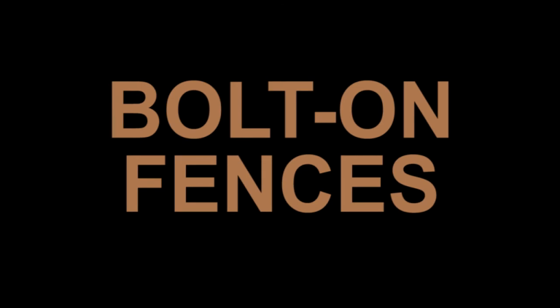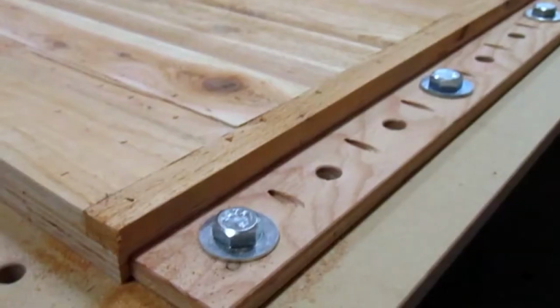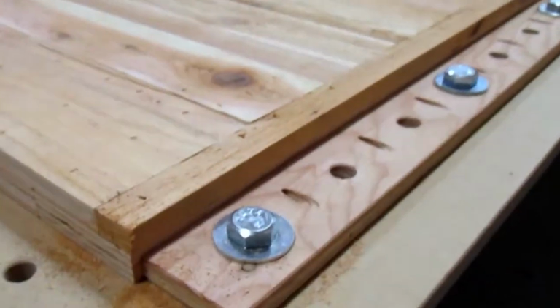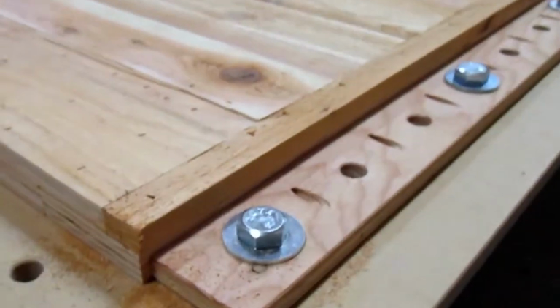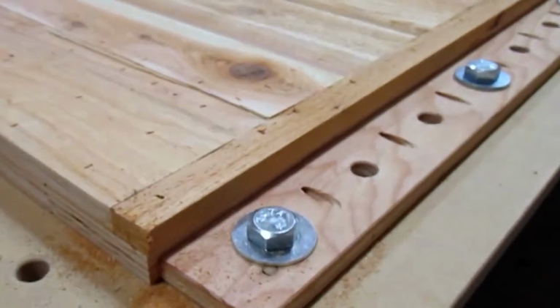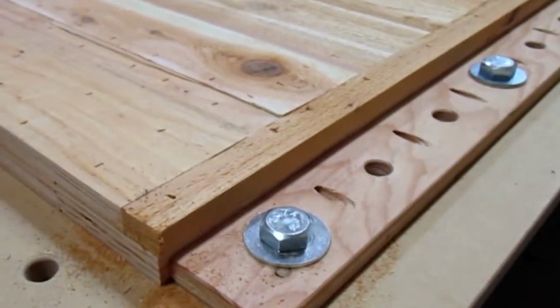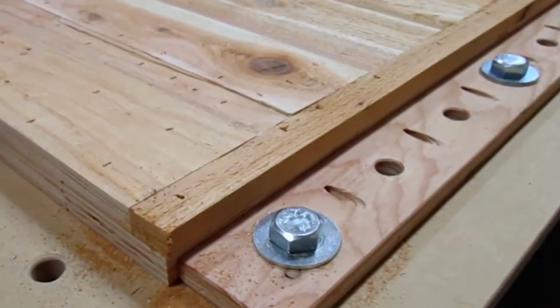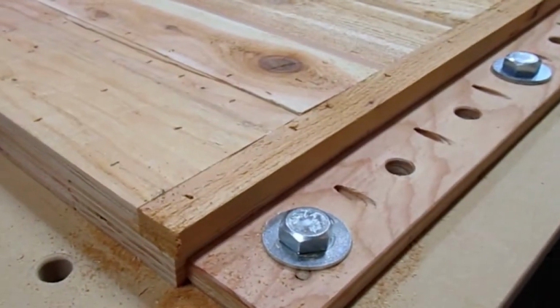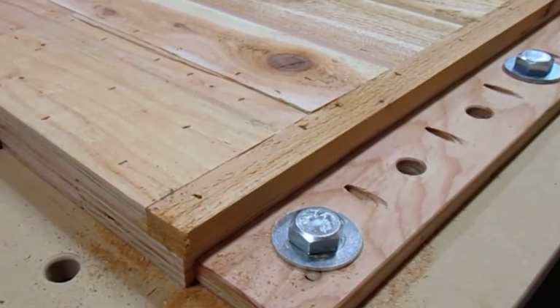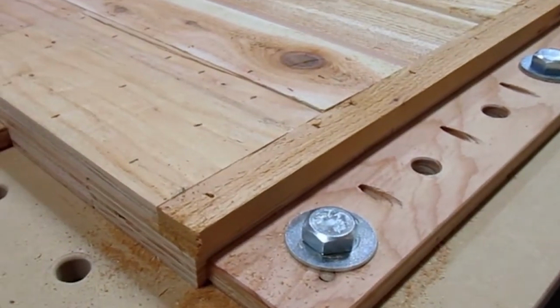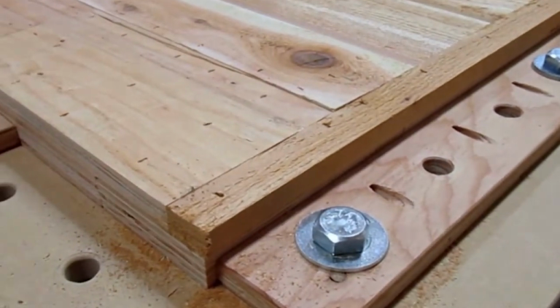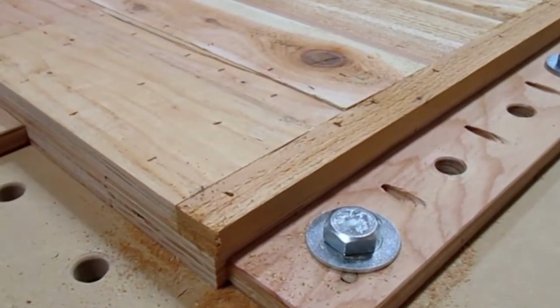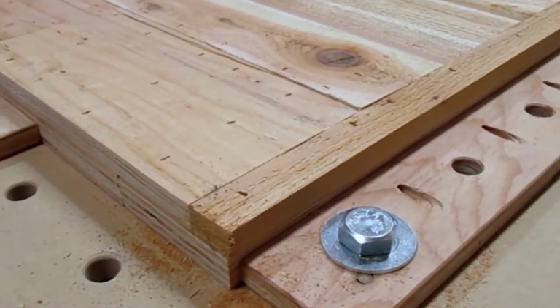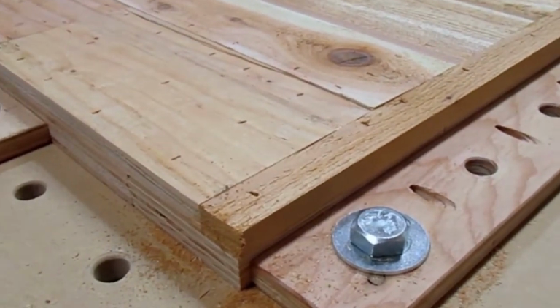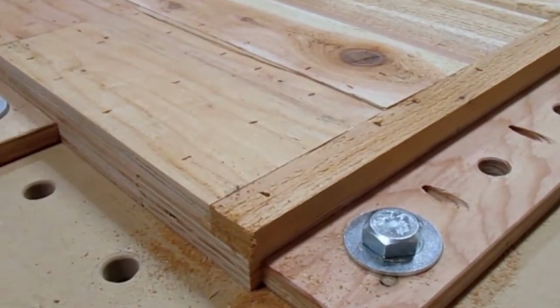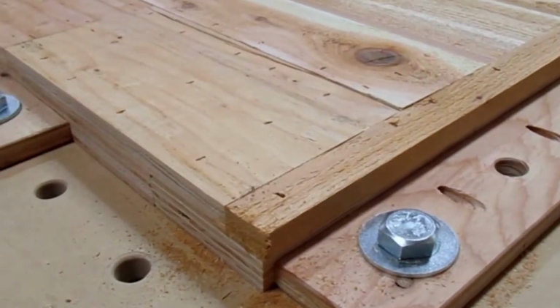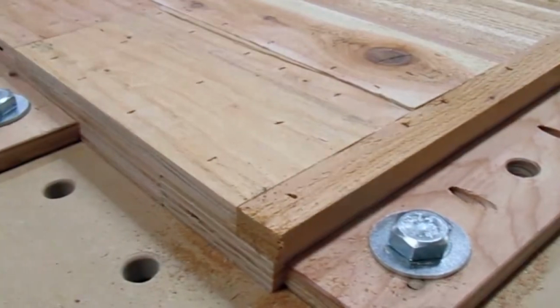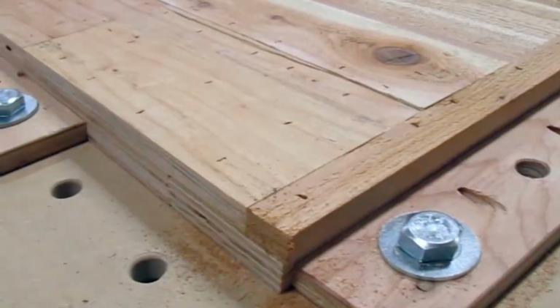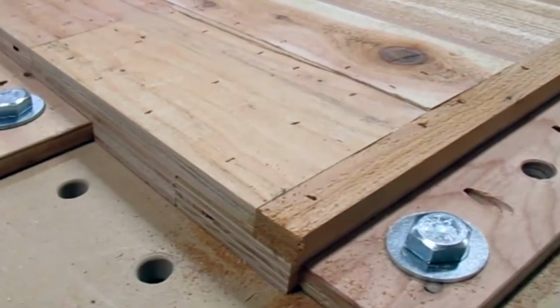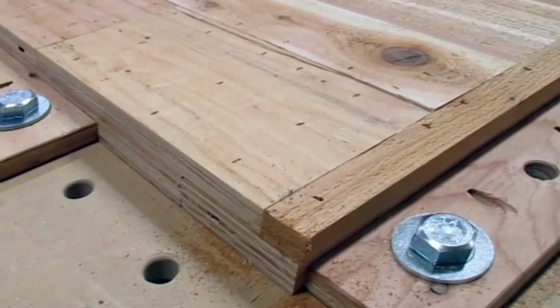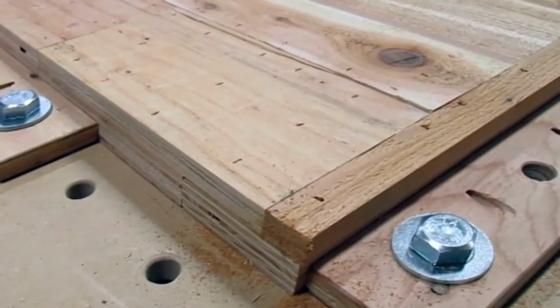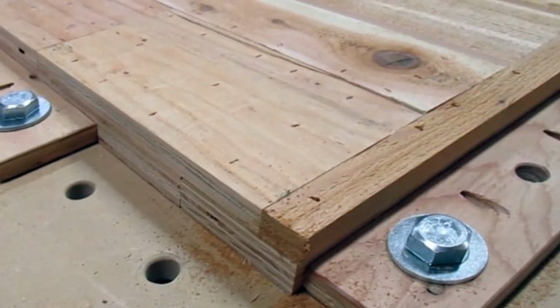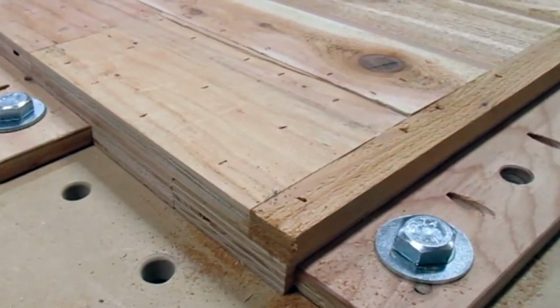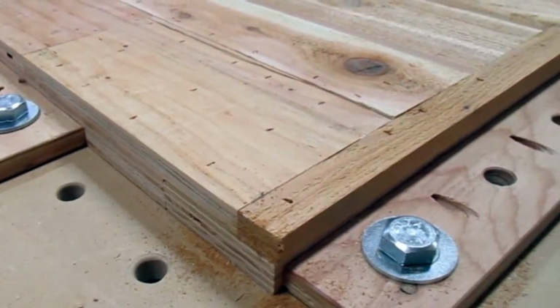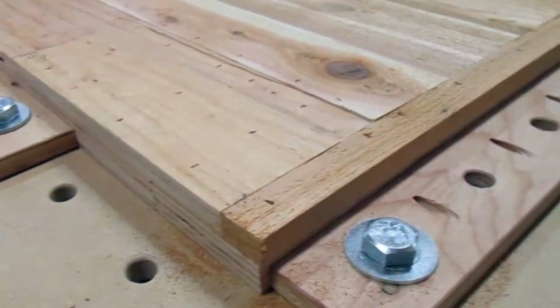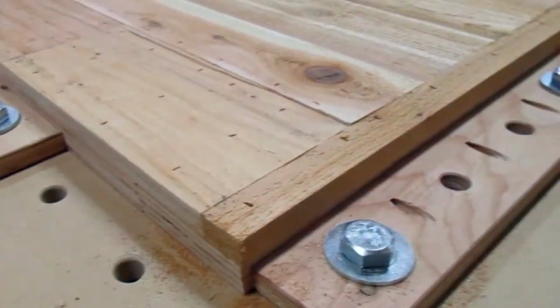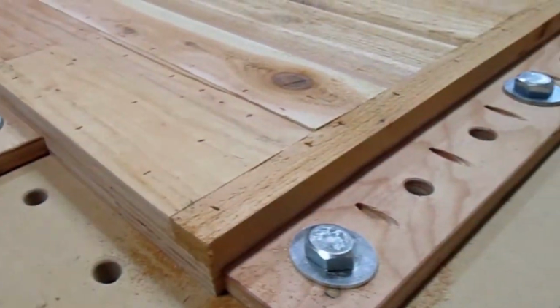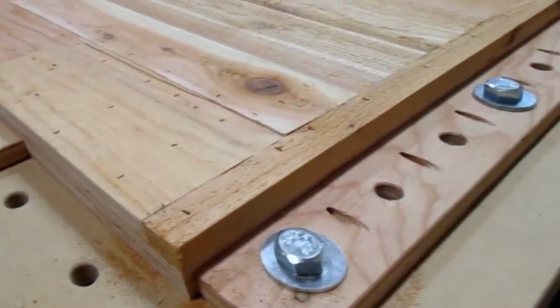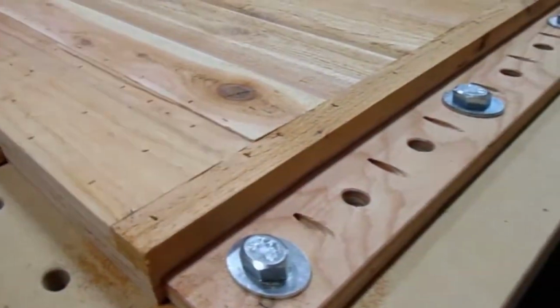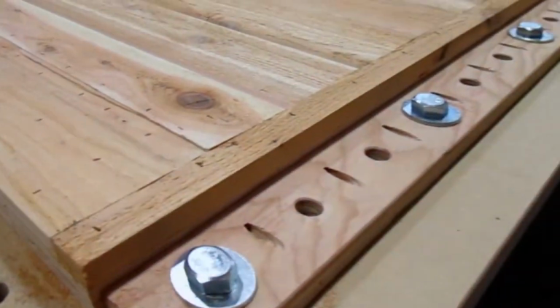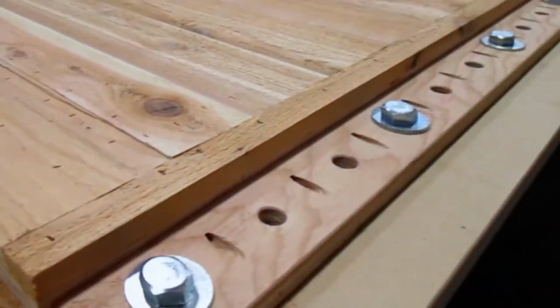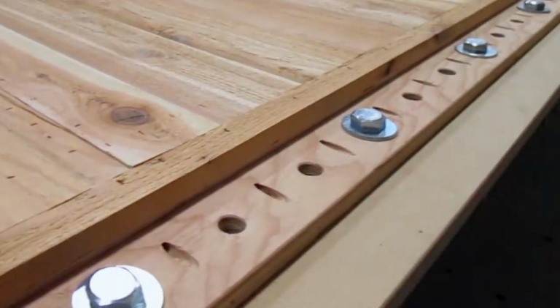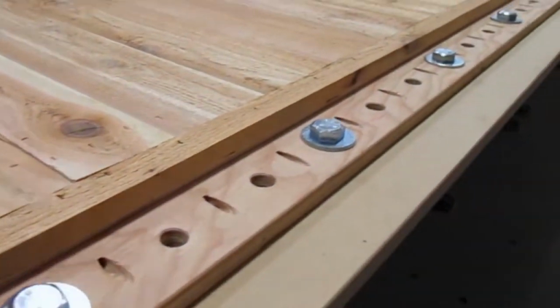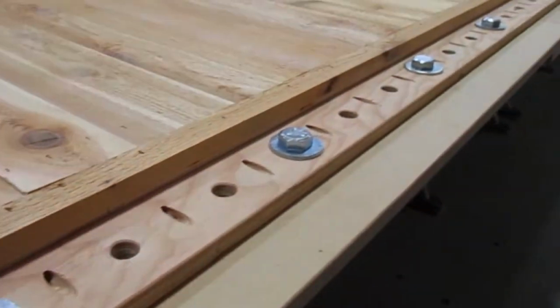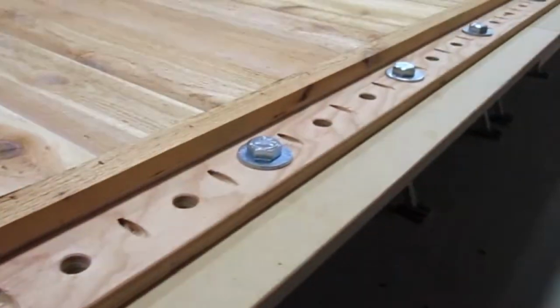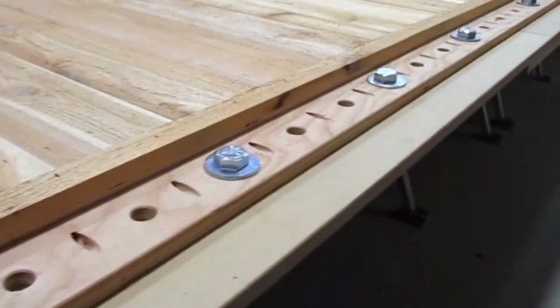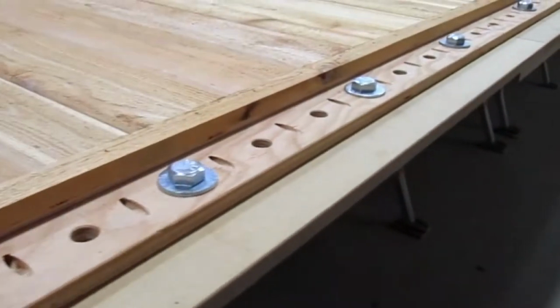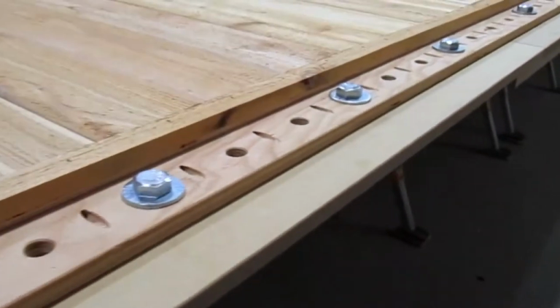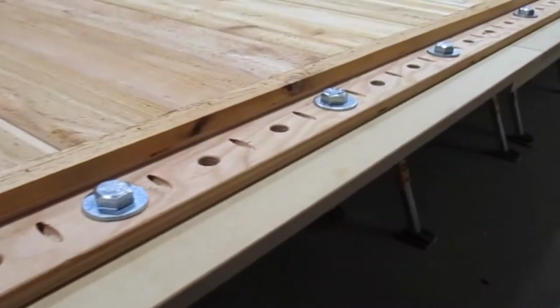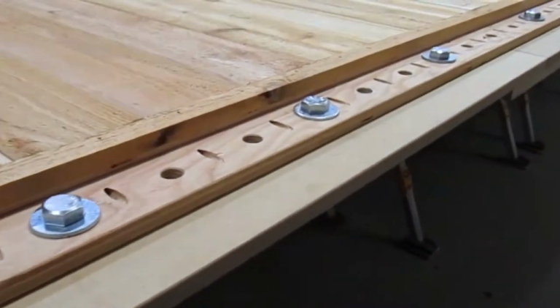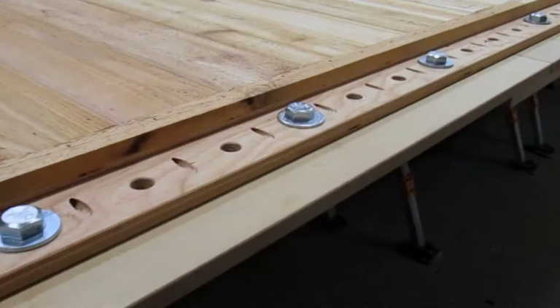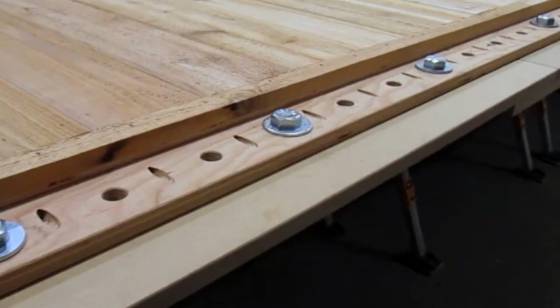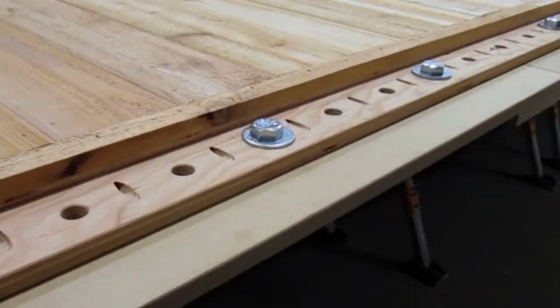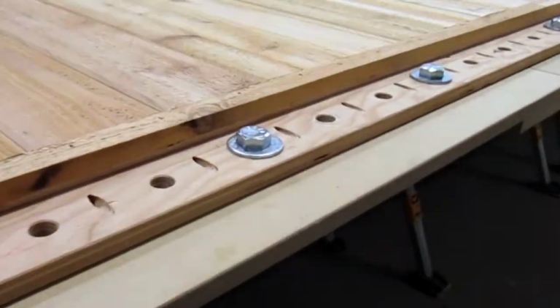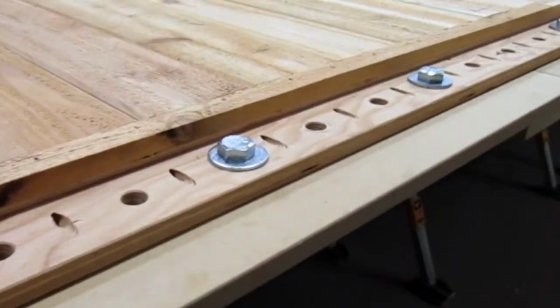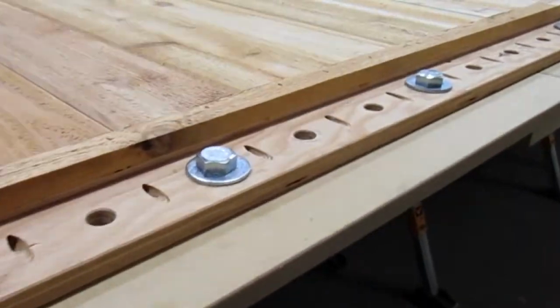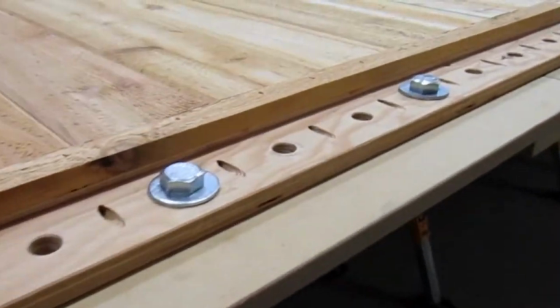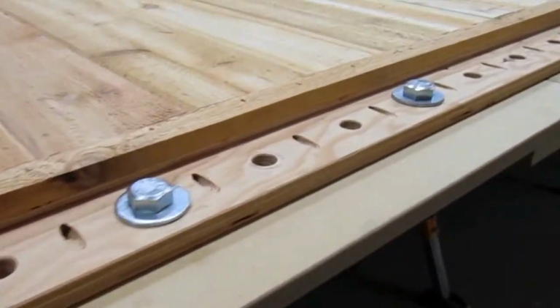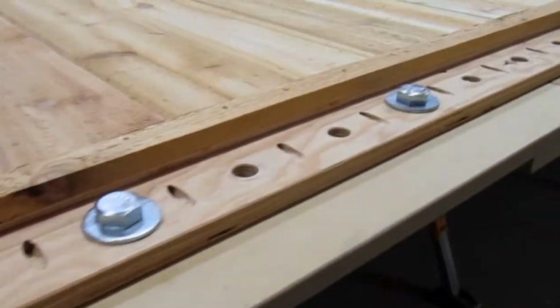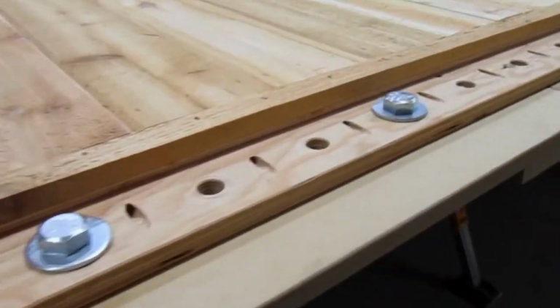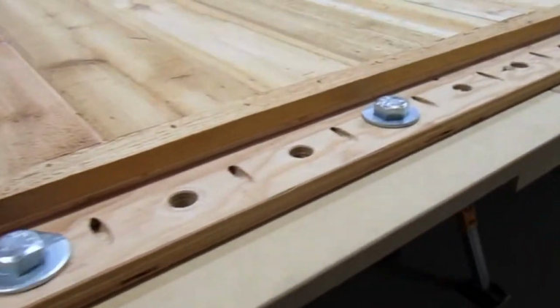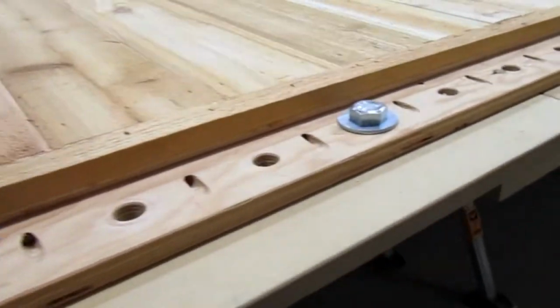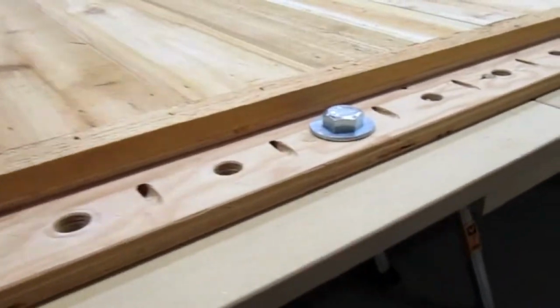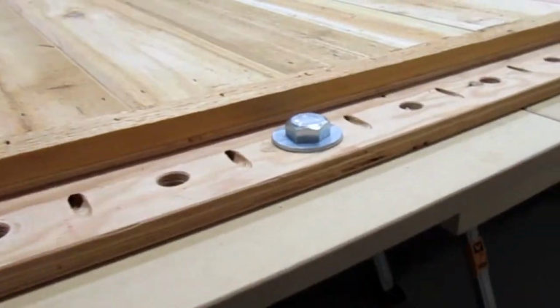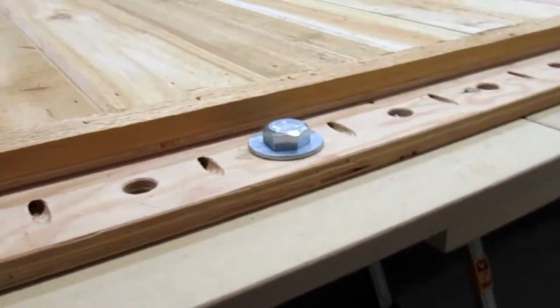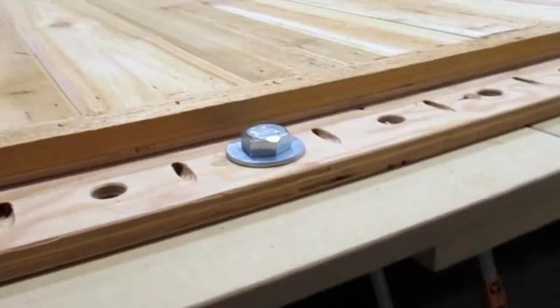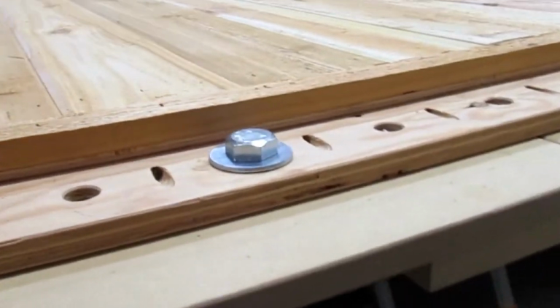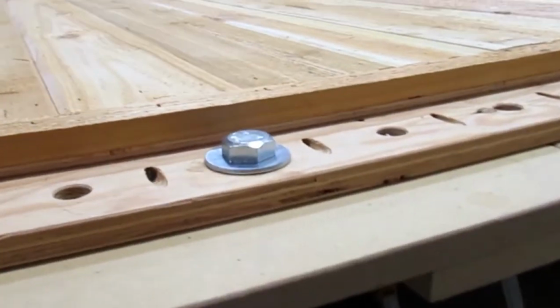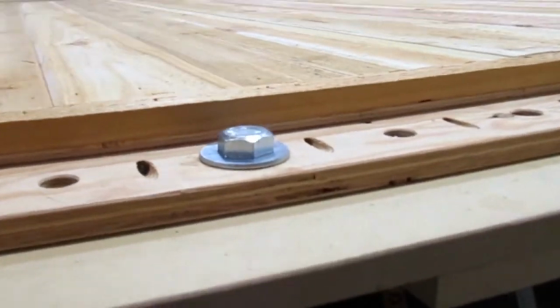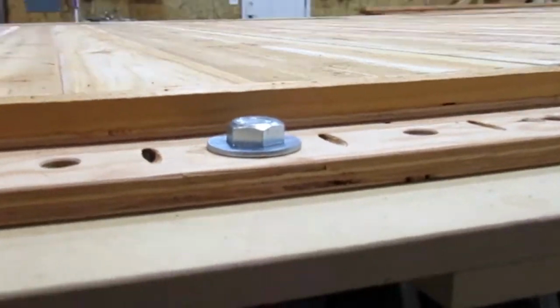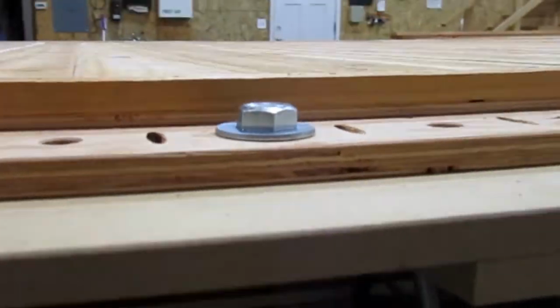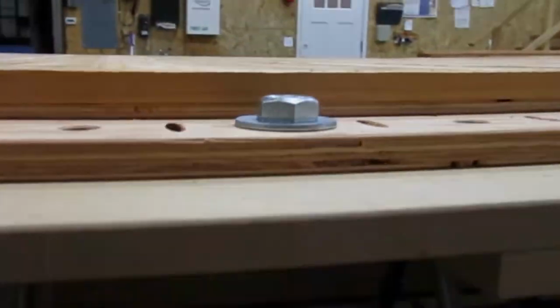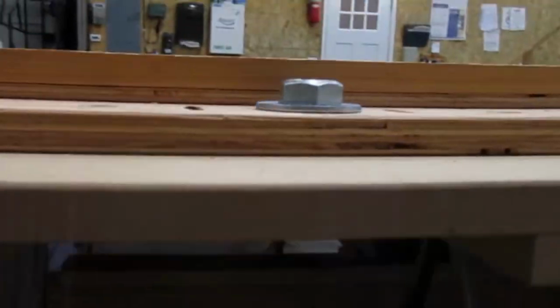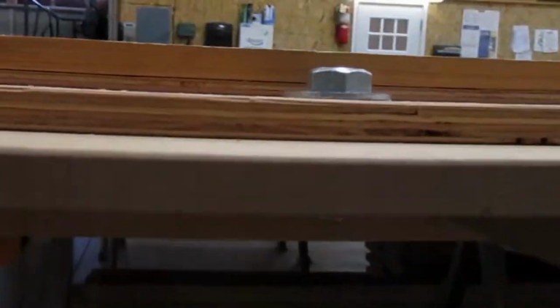I made these fences at the same time I built the first double table. I fabricated a single hold-down clamp that would fit through the holes in the fence.